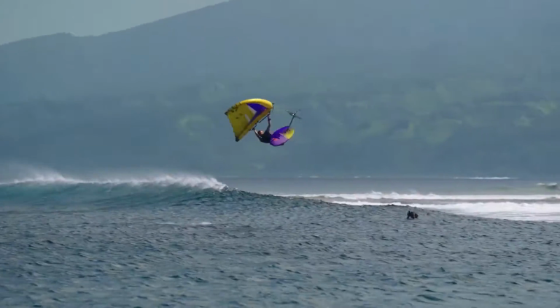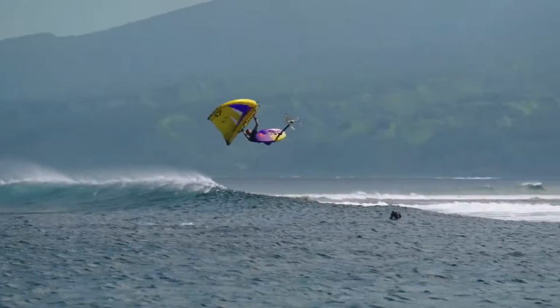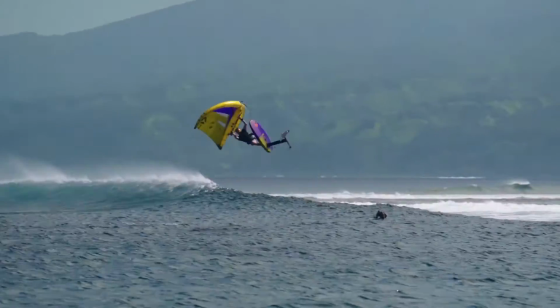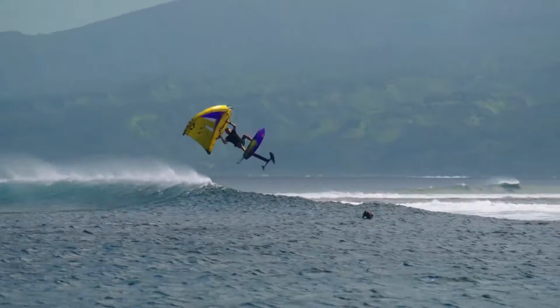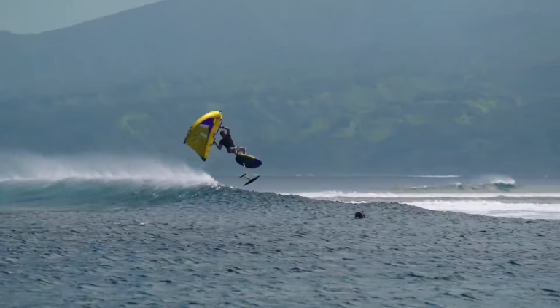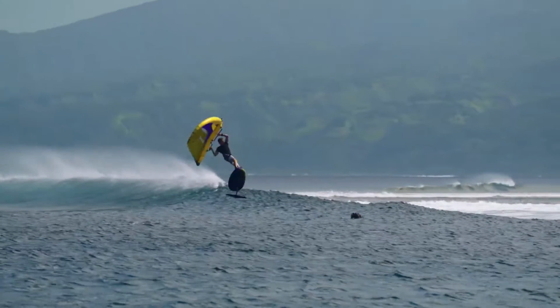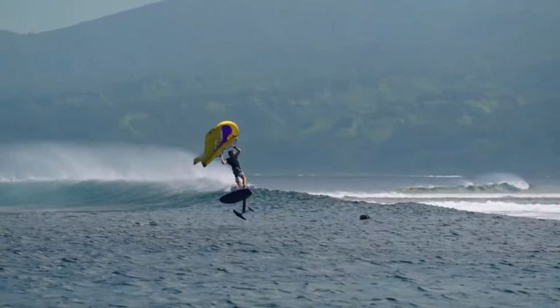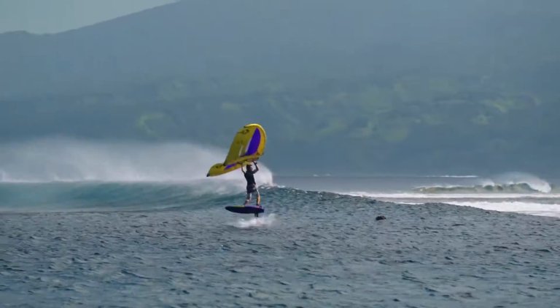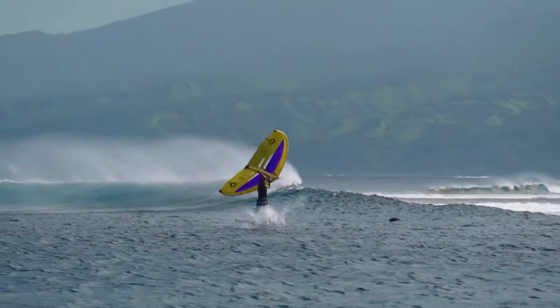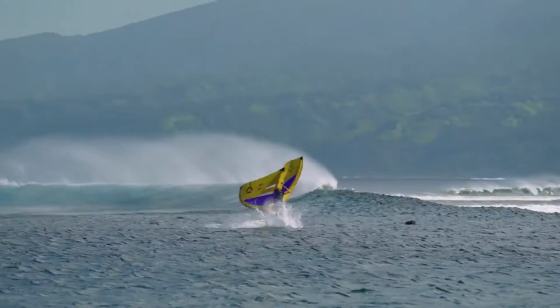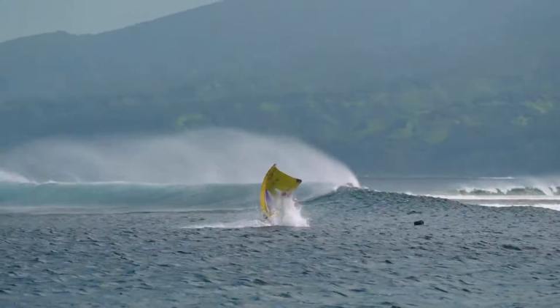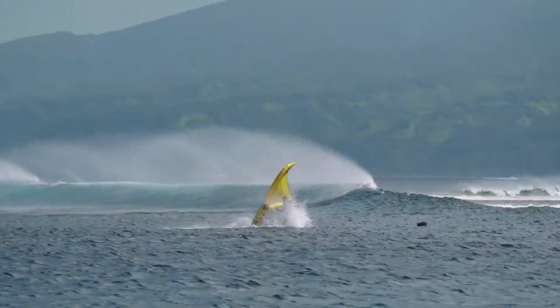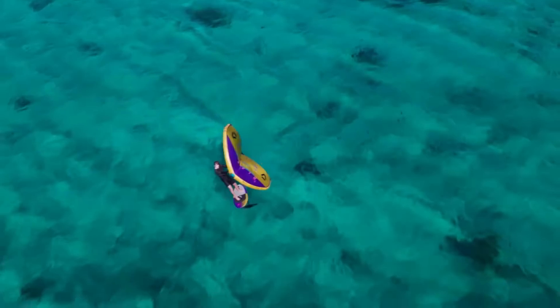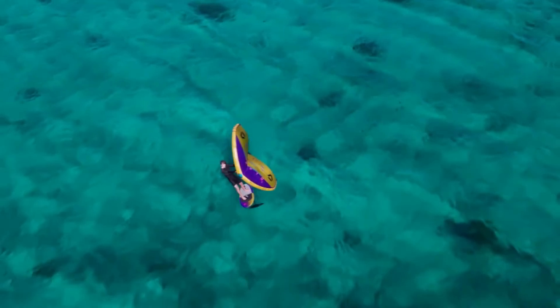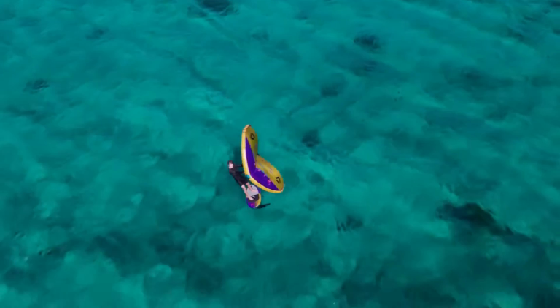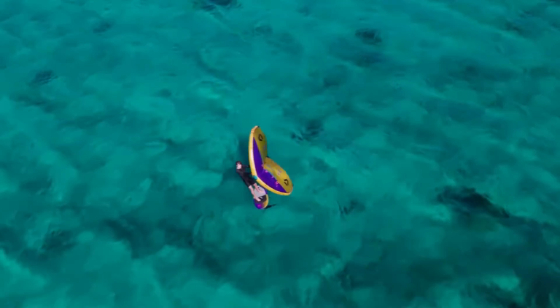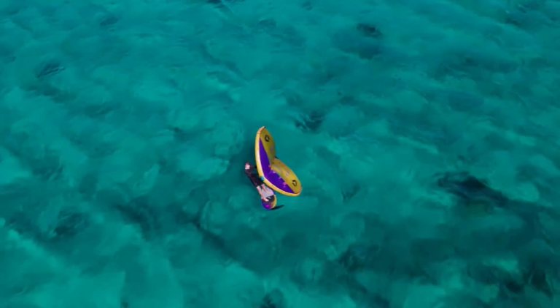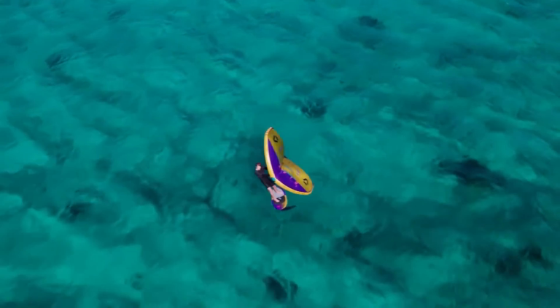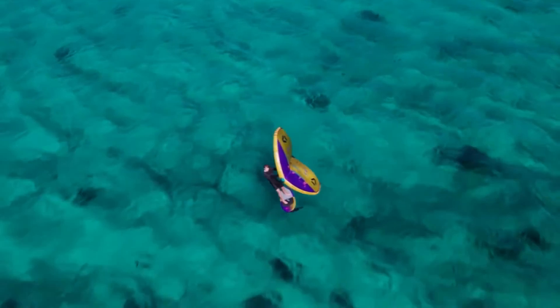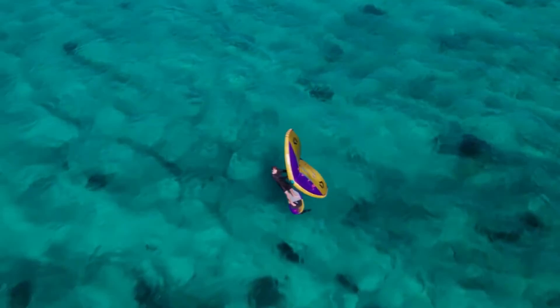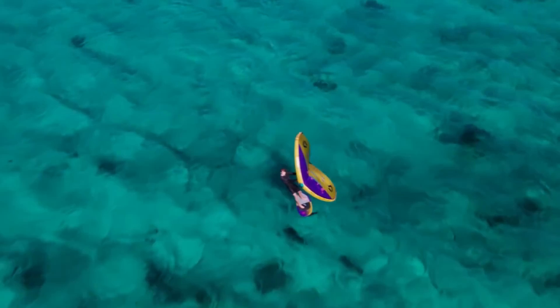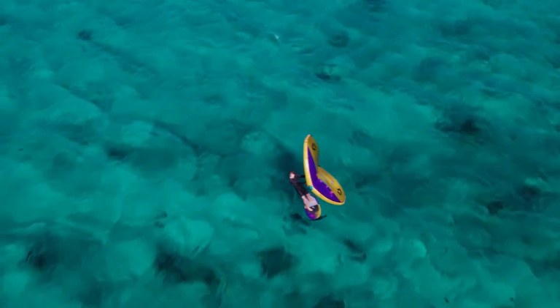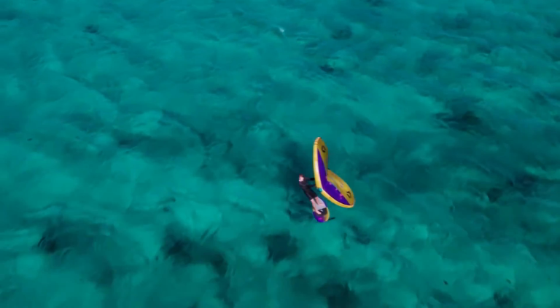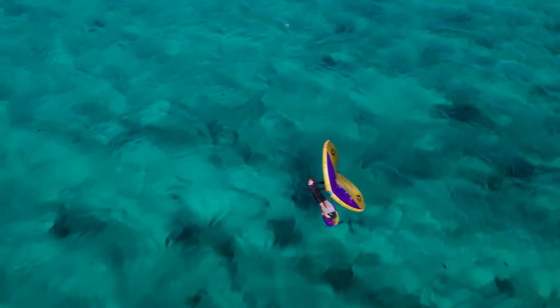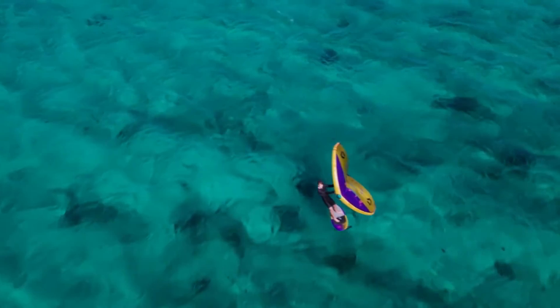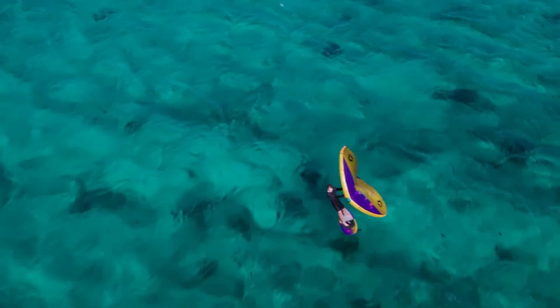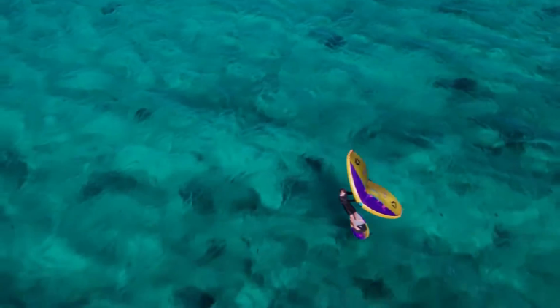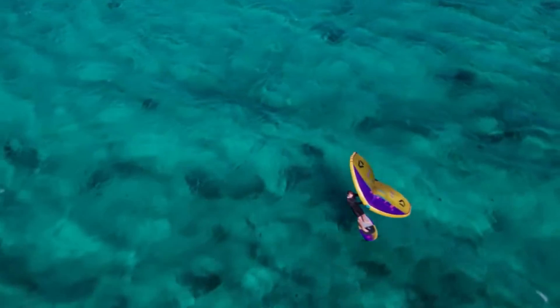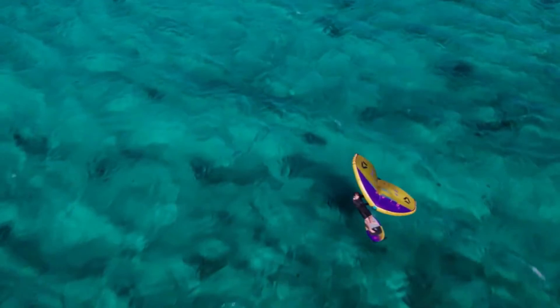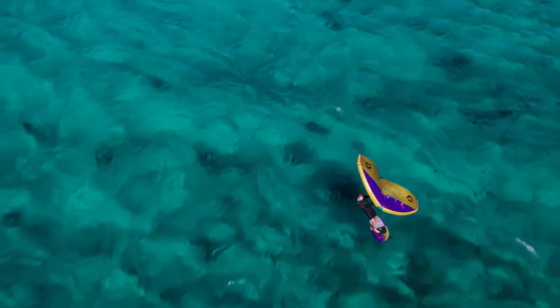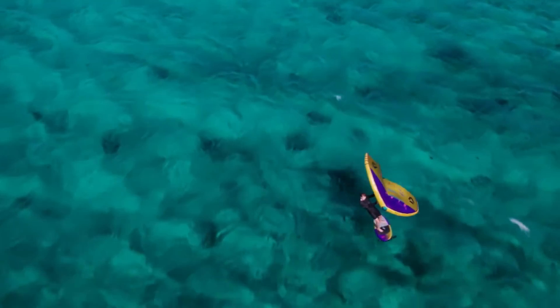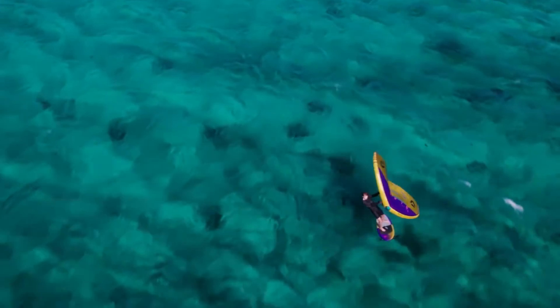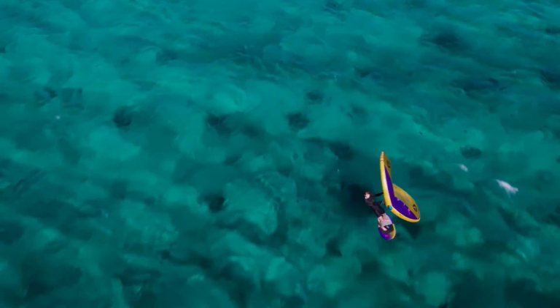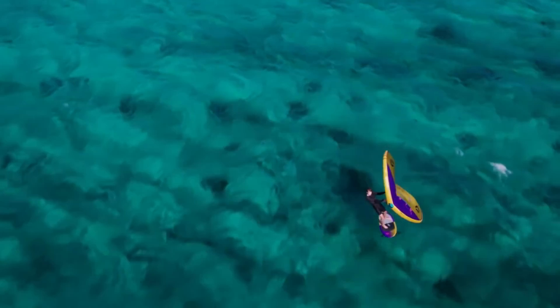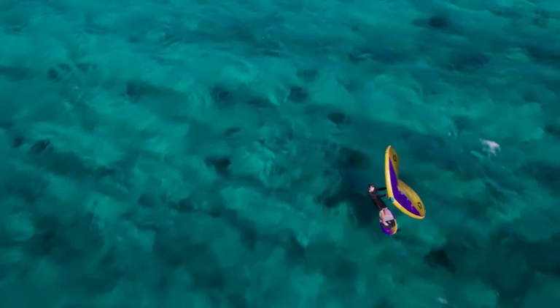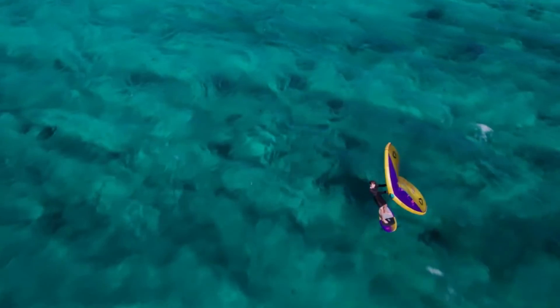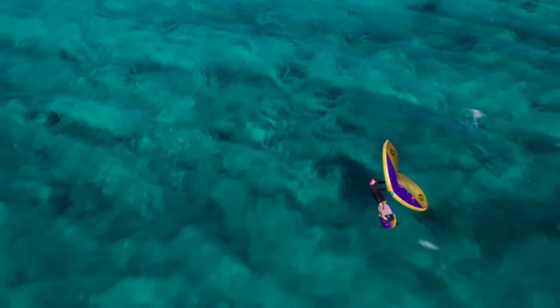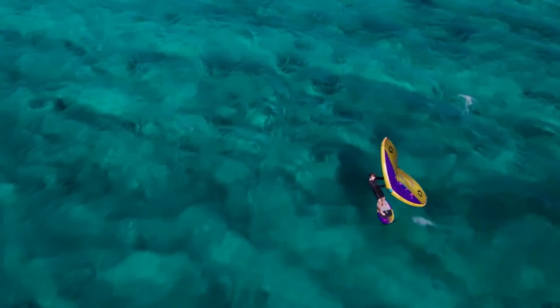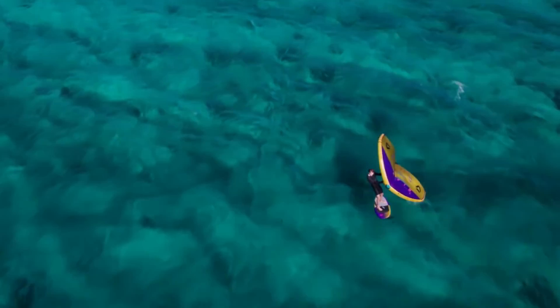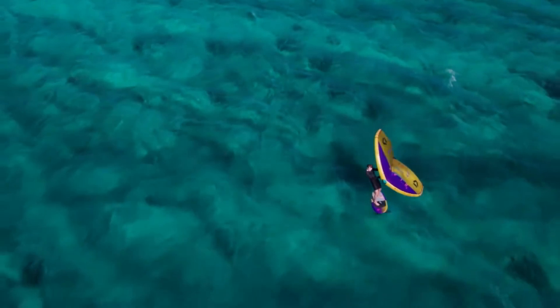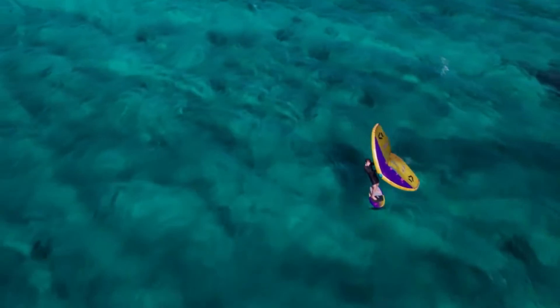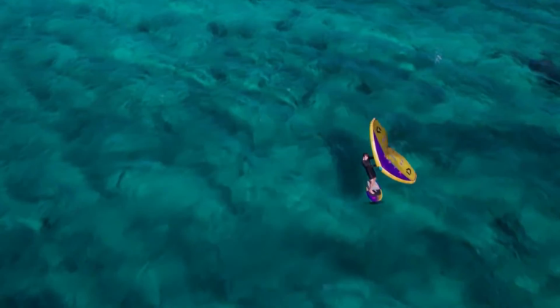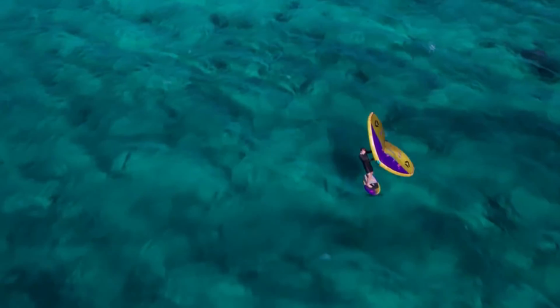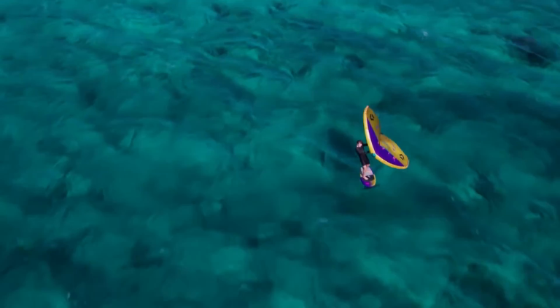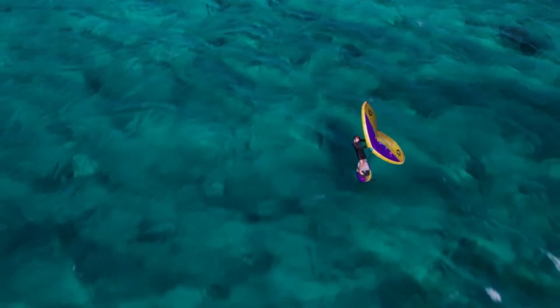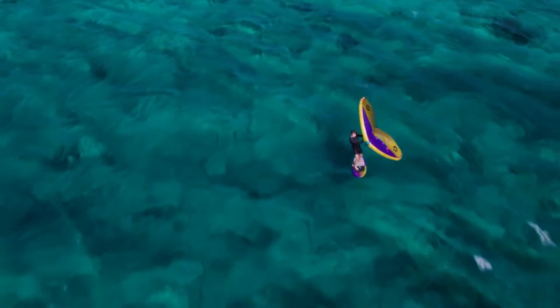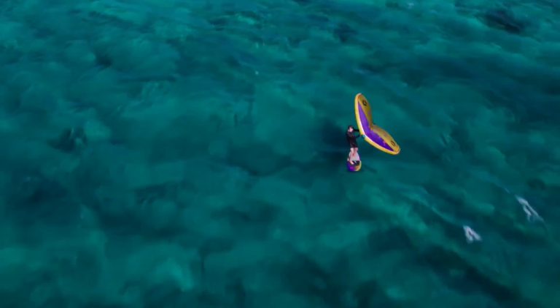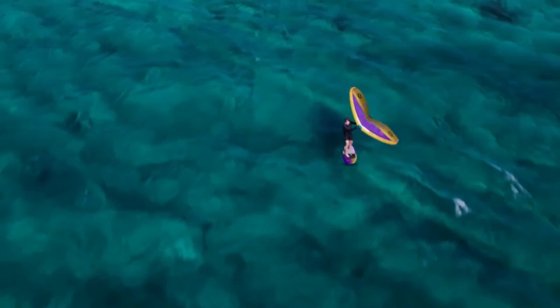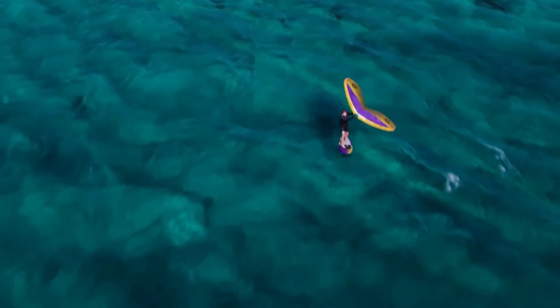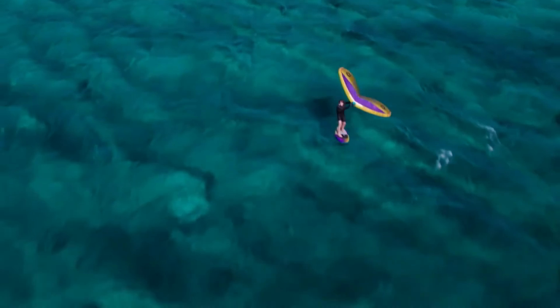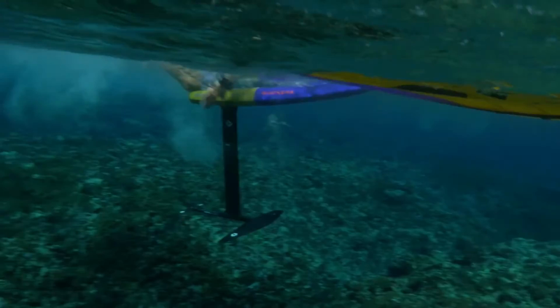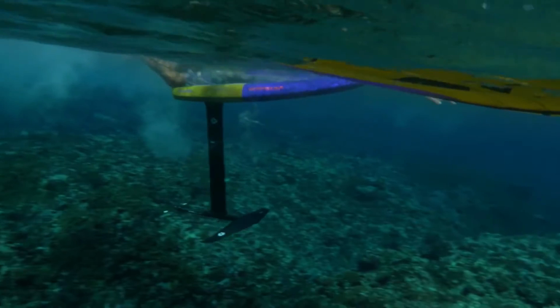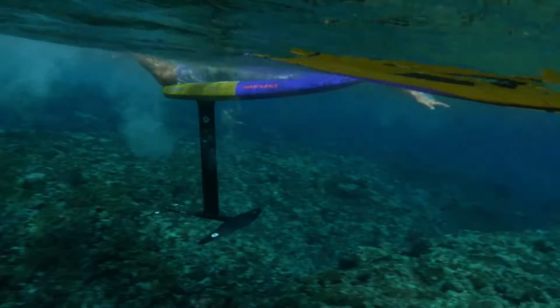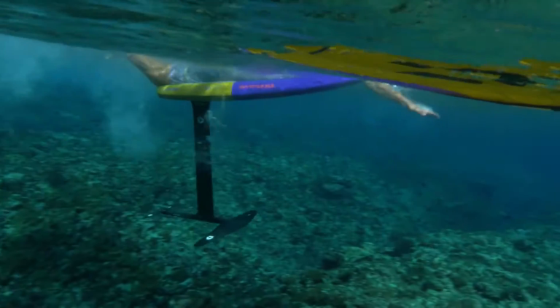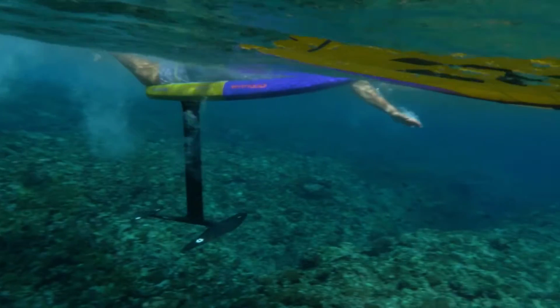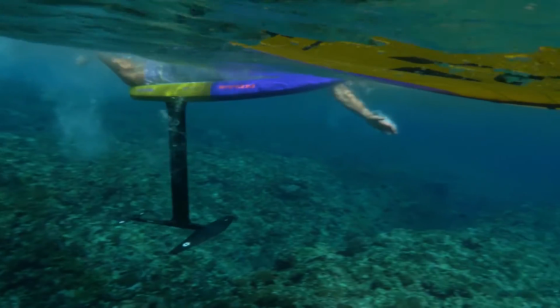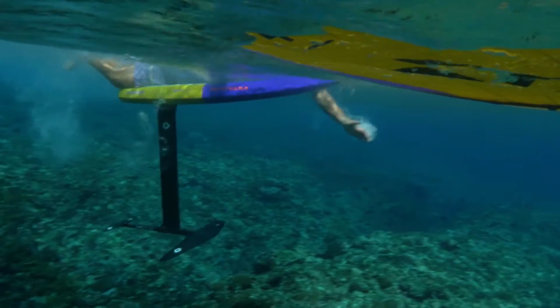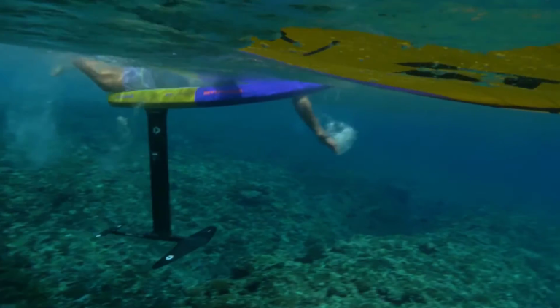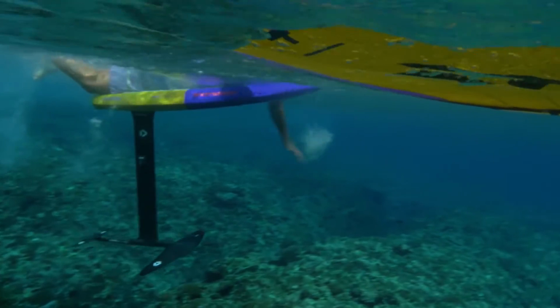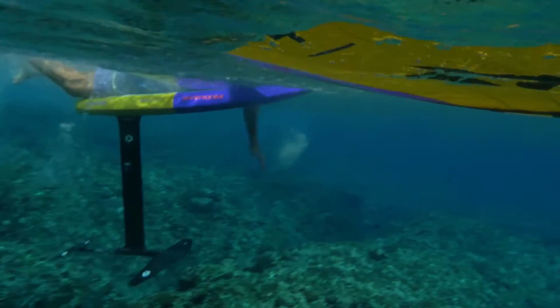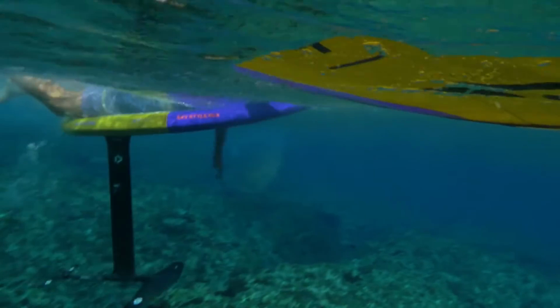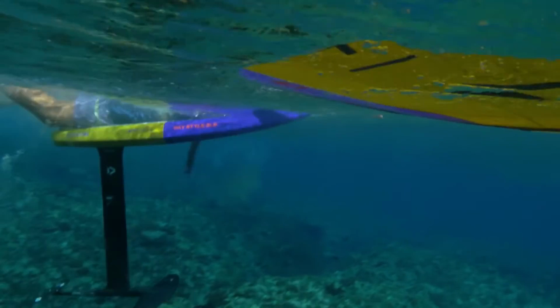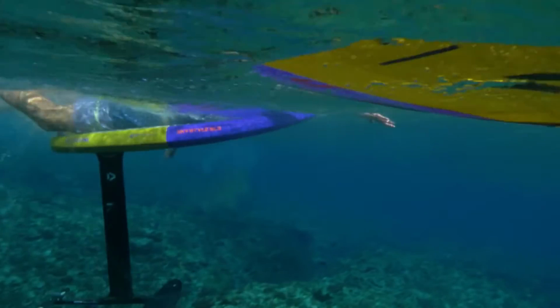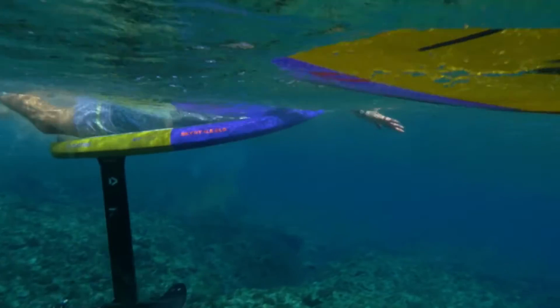The deck recess provides a stable platform for starts and controlled sinking for riders using volumes below their body weight.